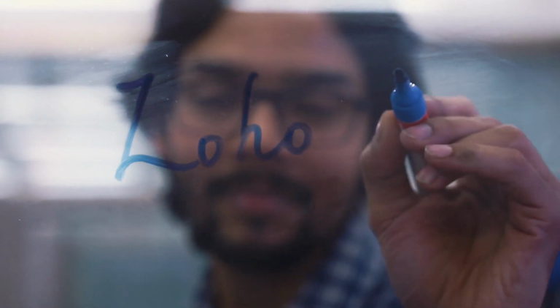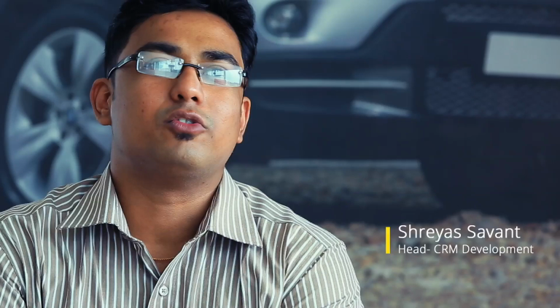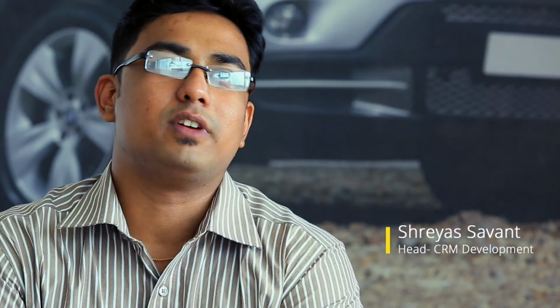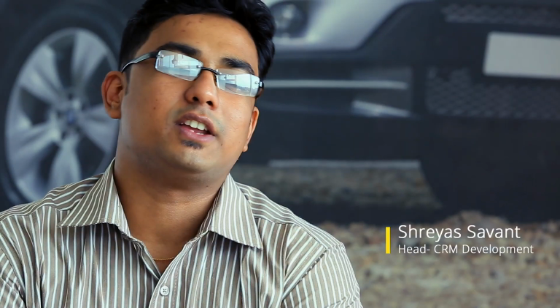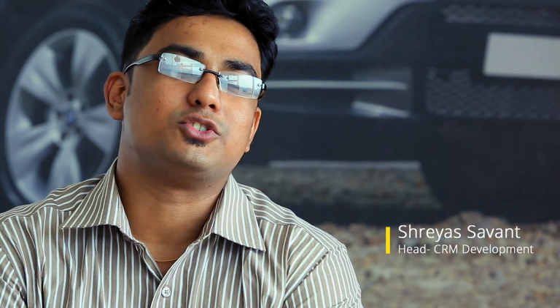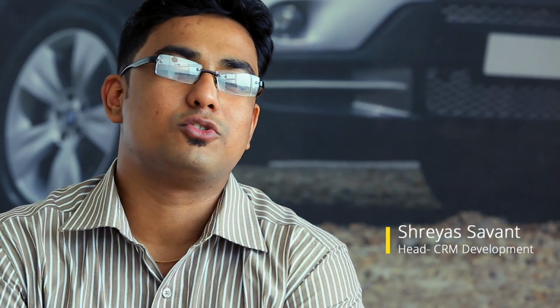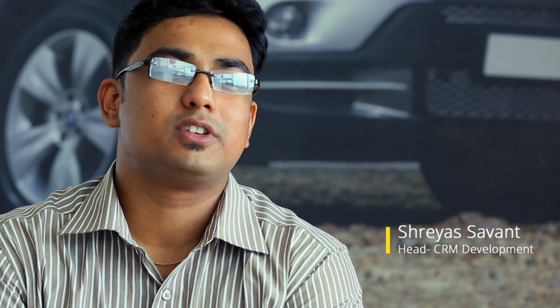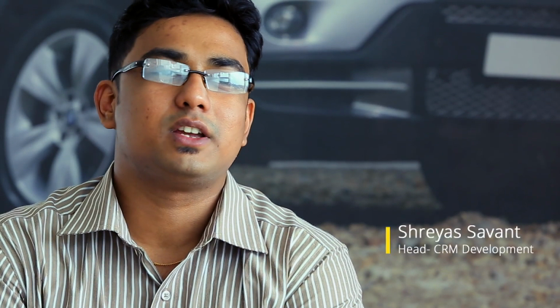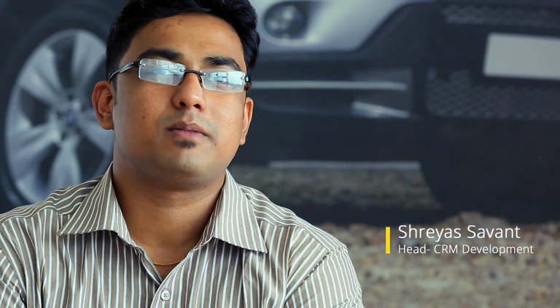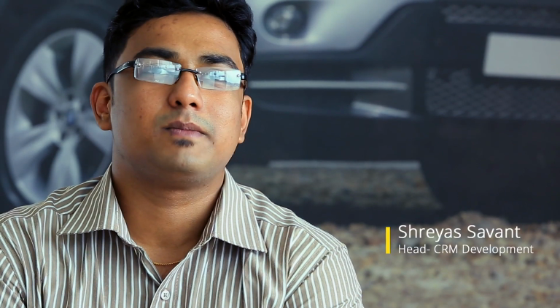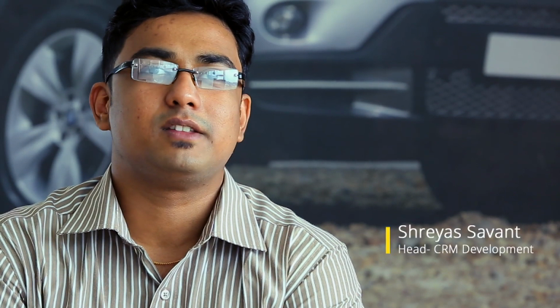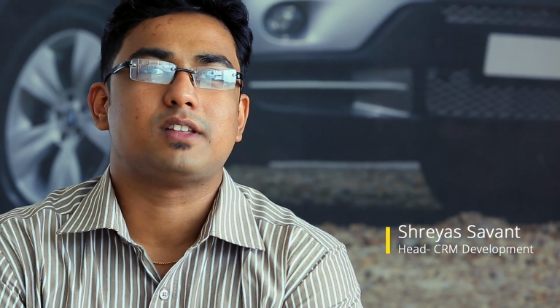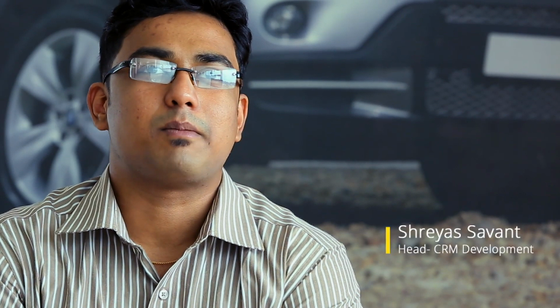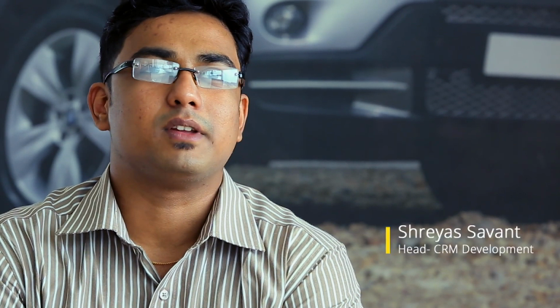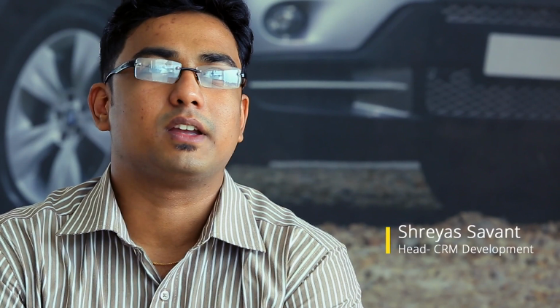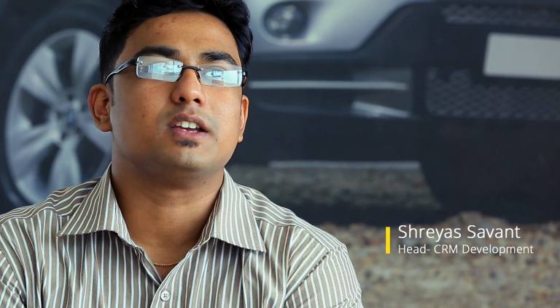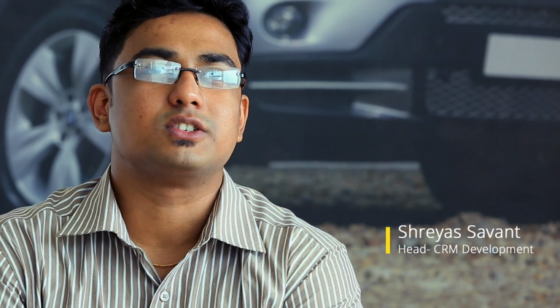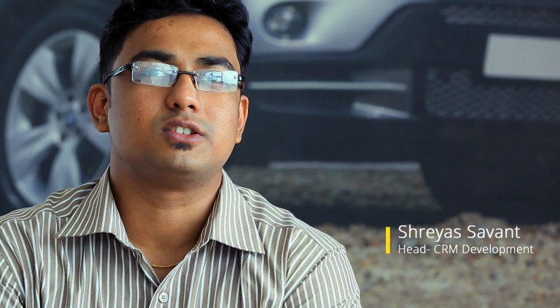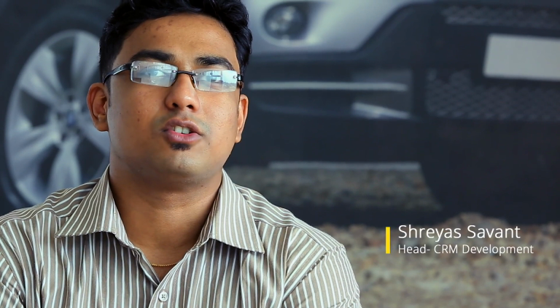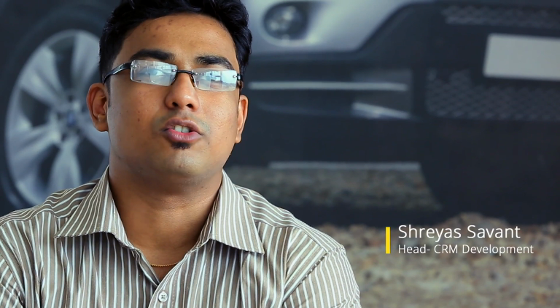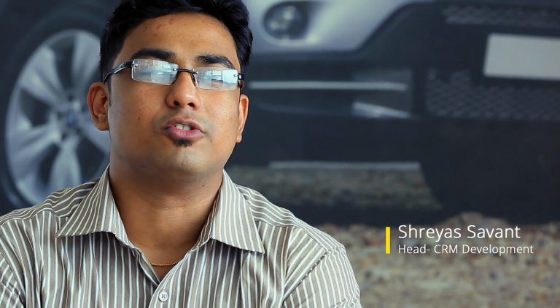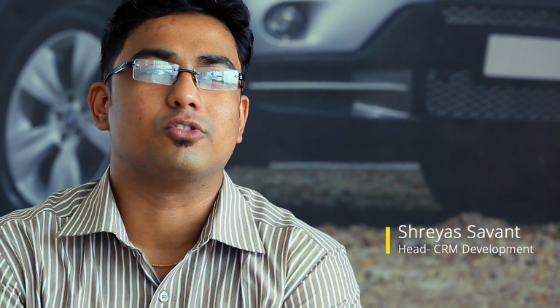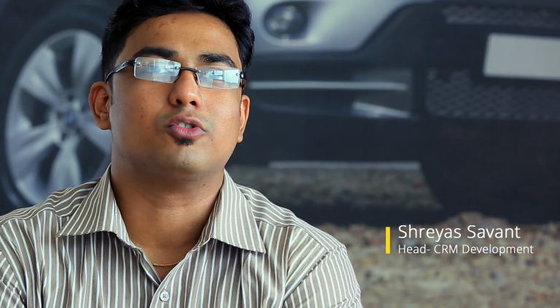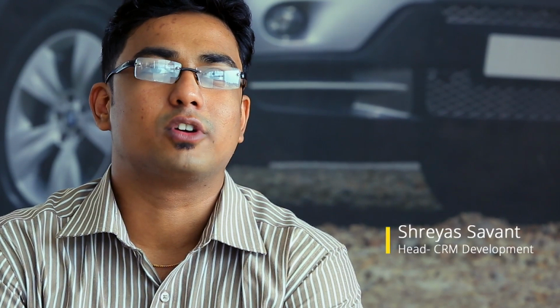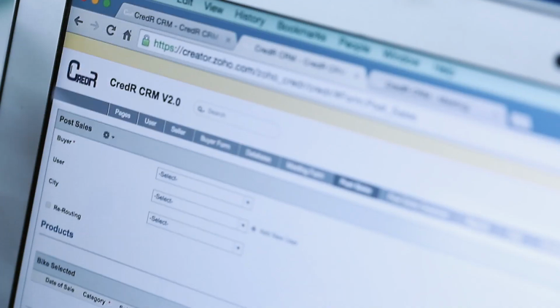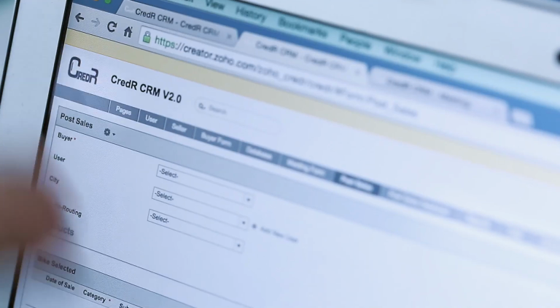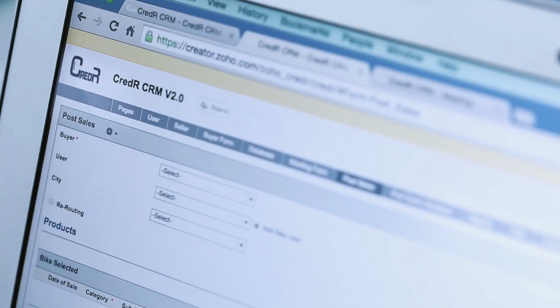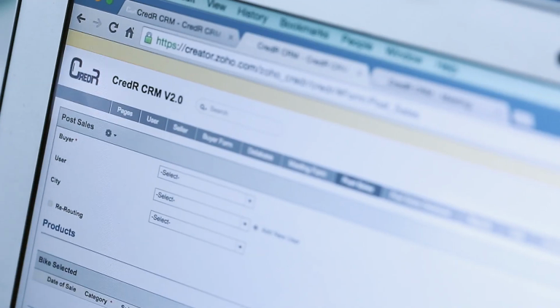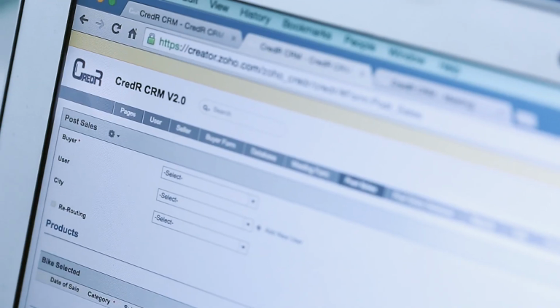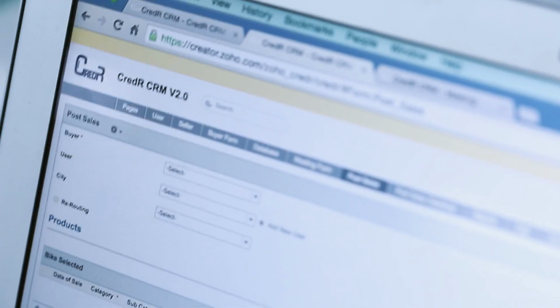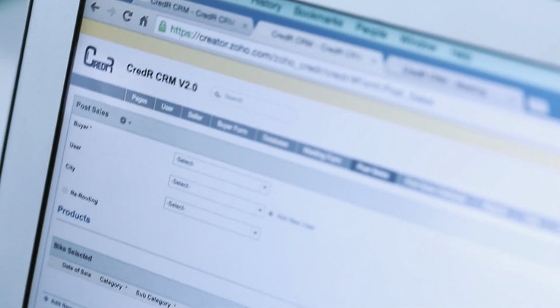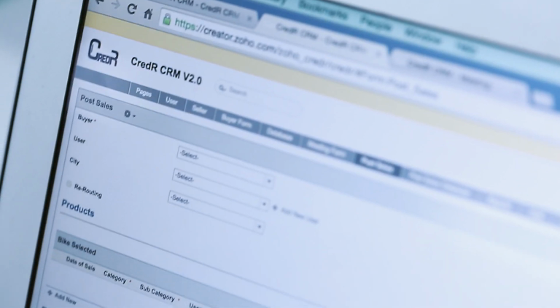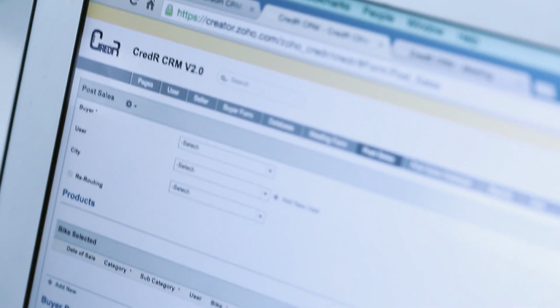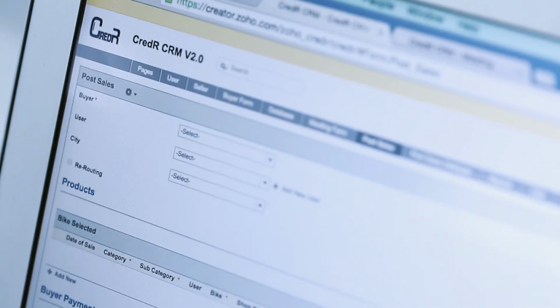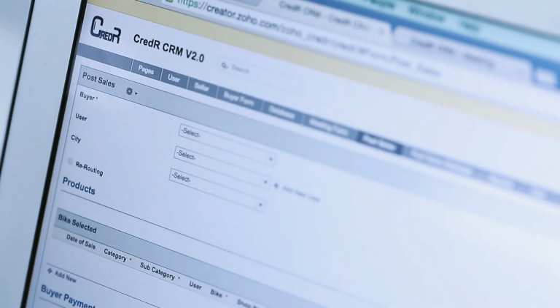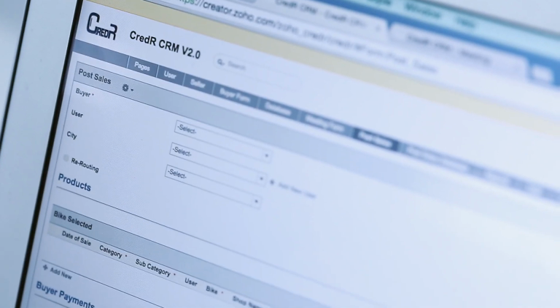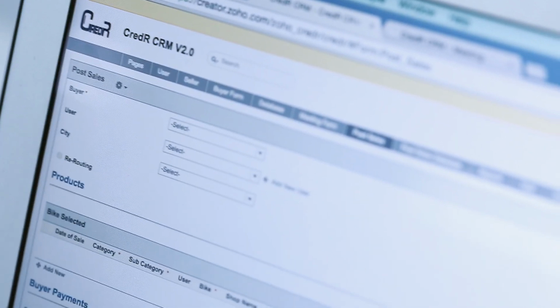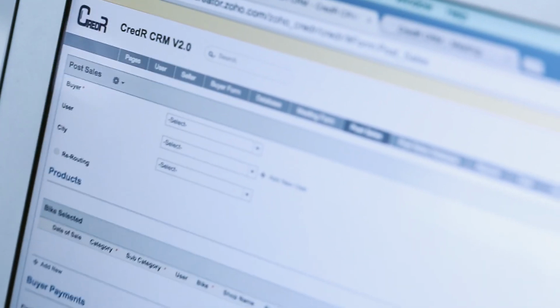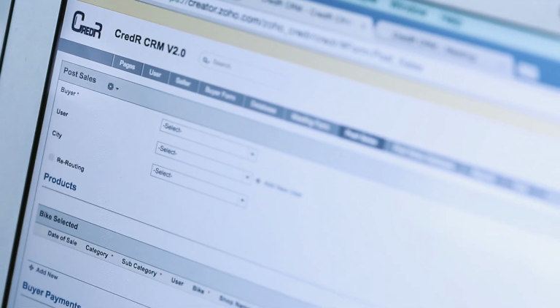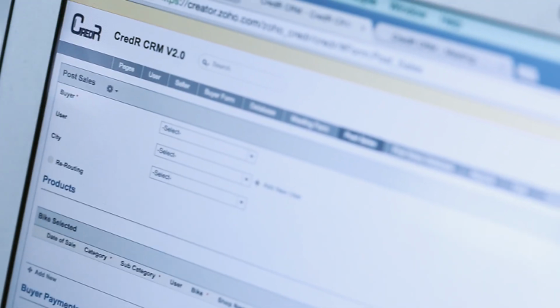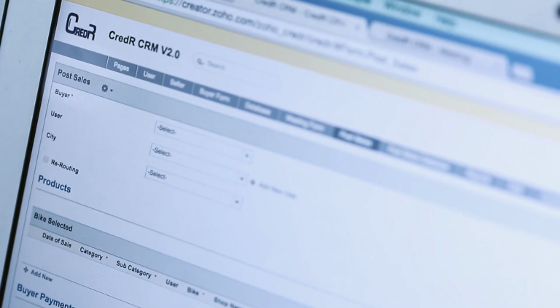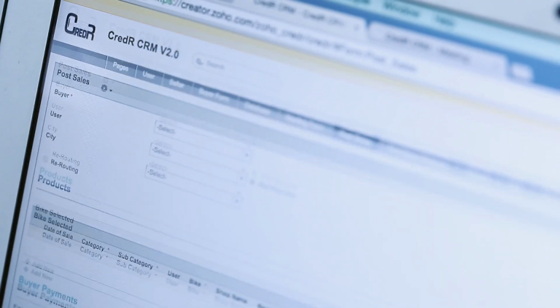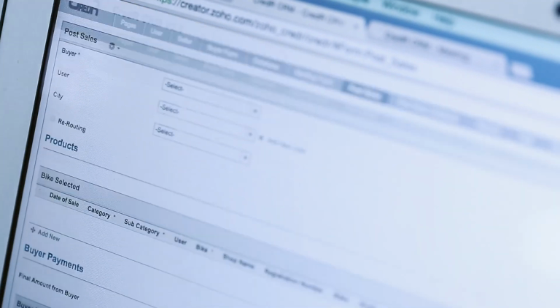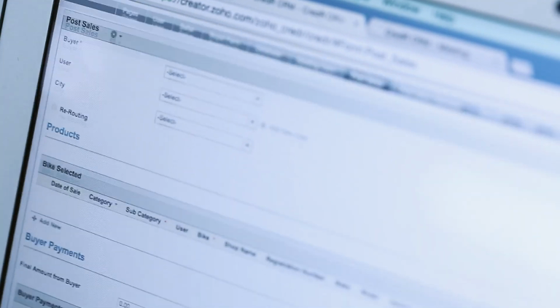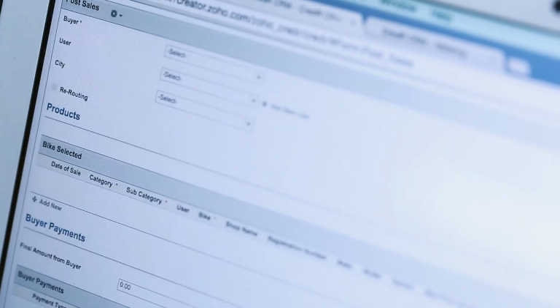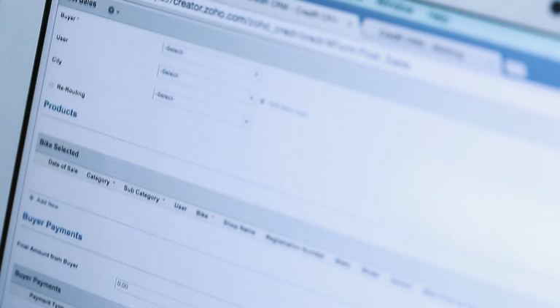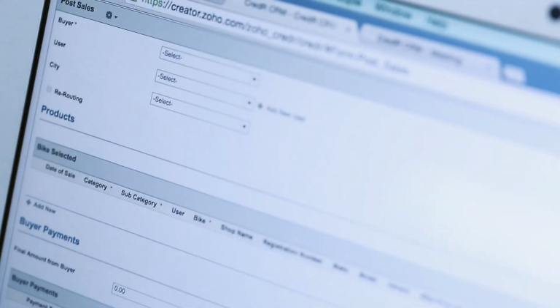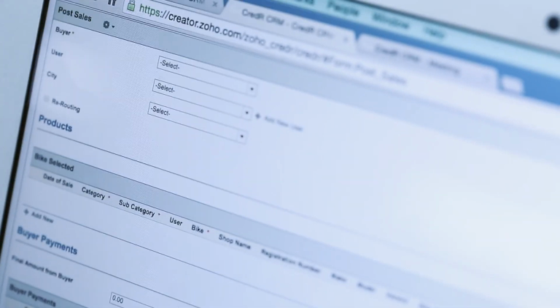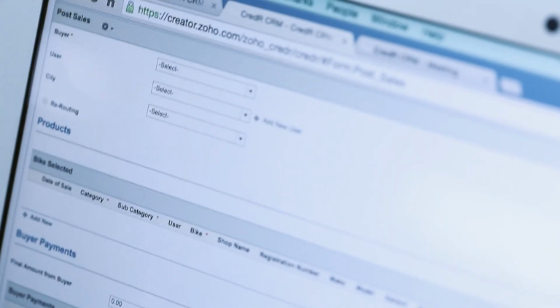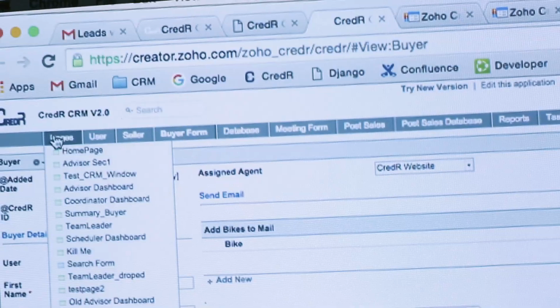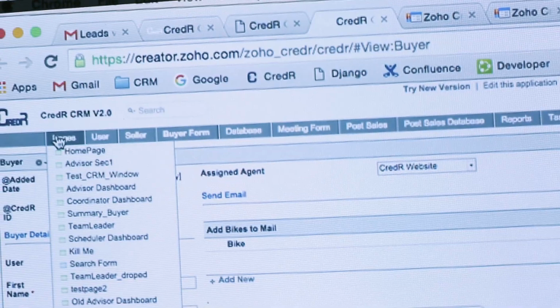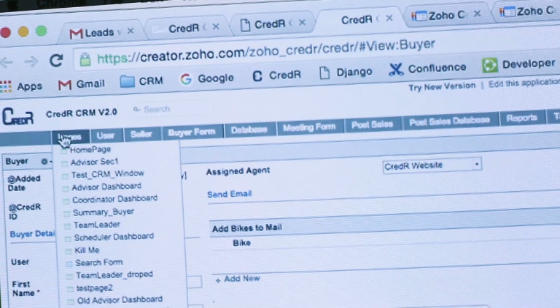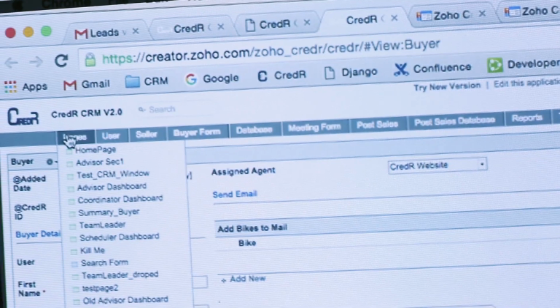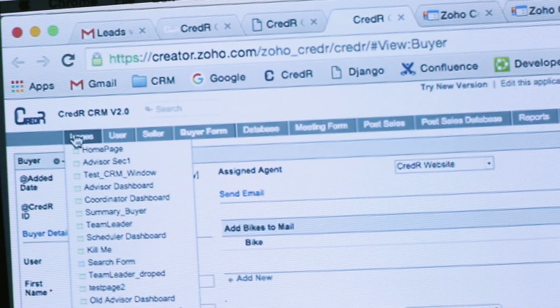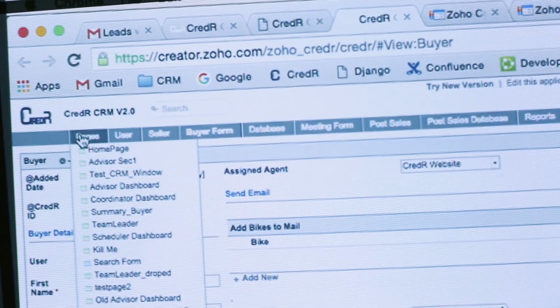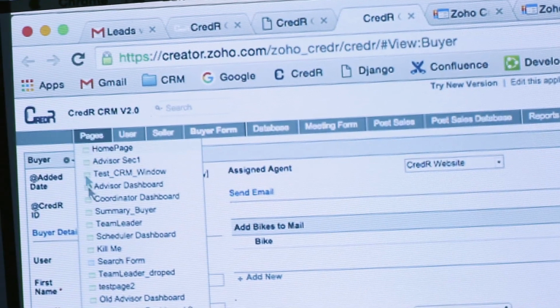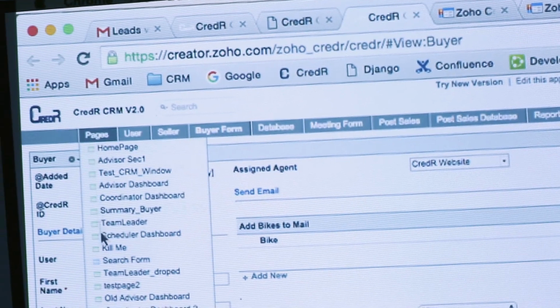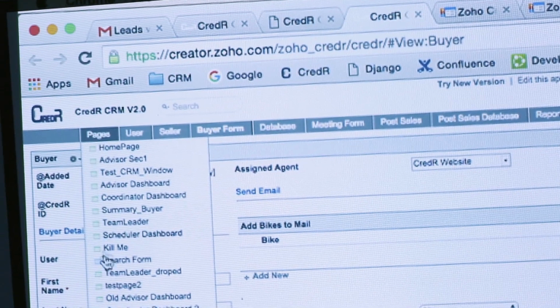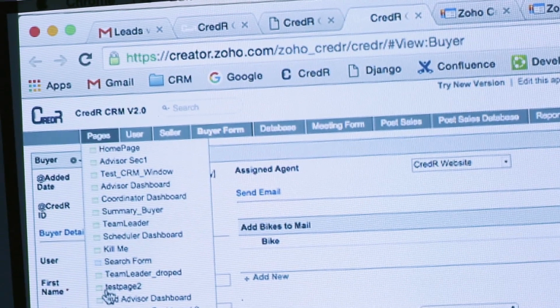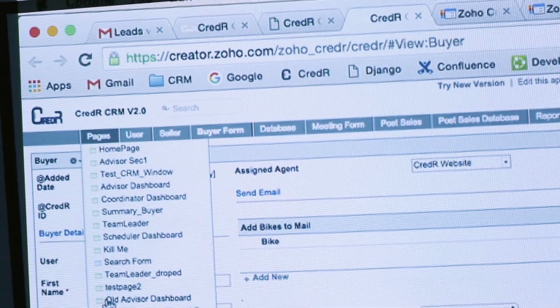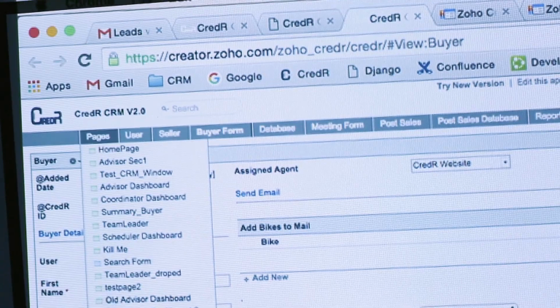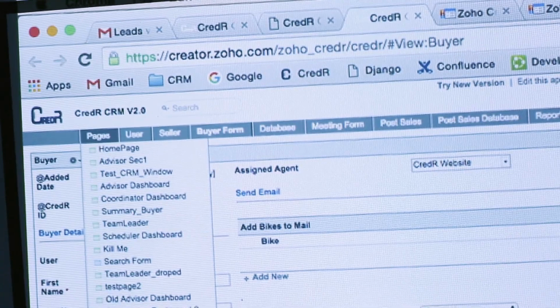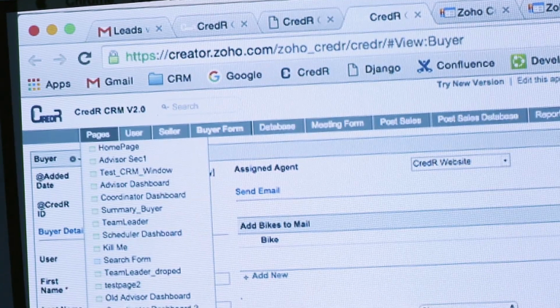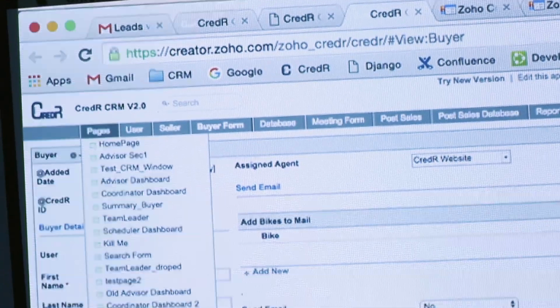When I showed them this application on Zoho Creator, they were quite impressed and they gave me a thumbs up for further development.